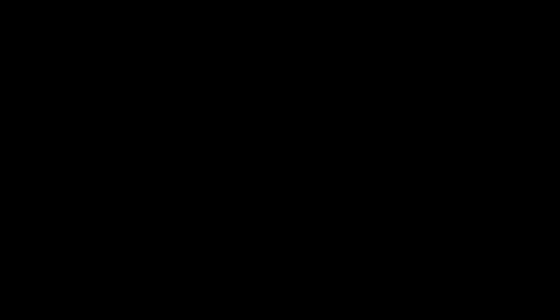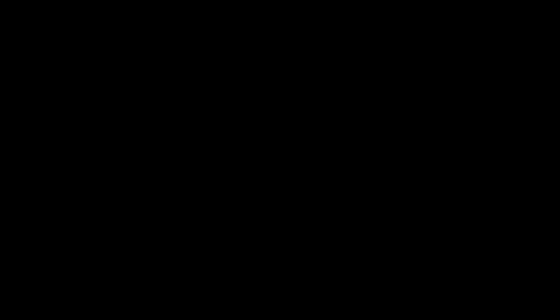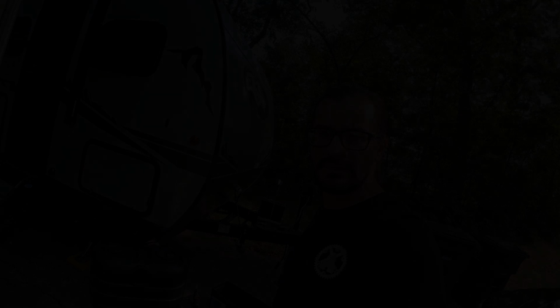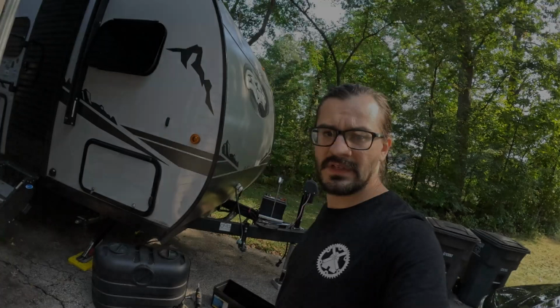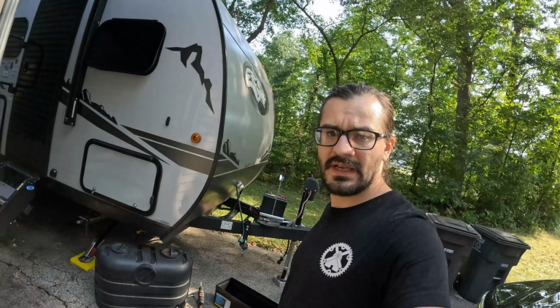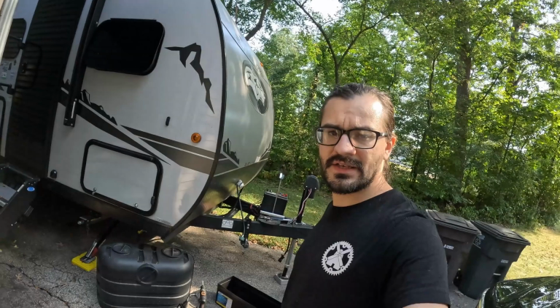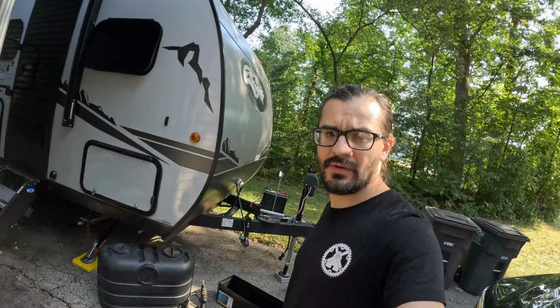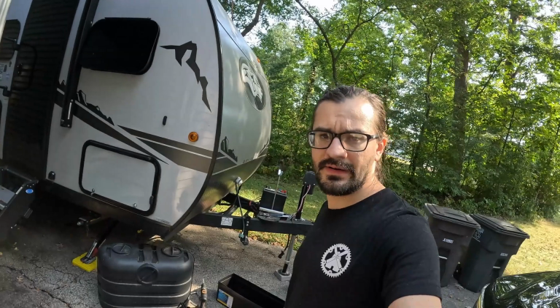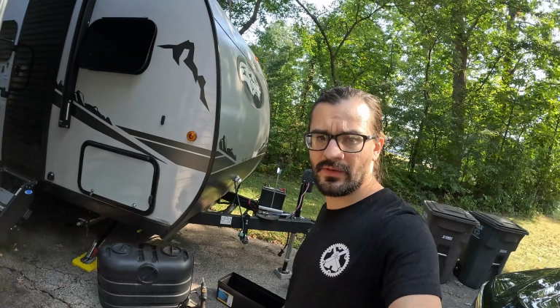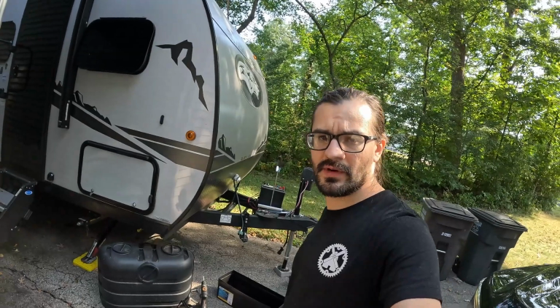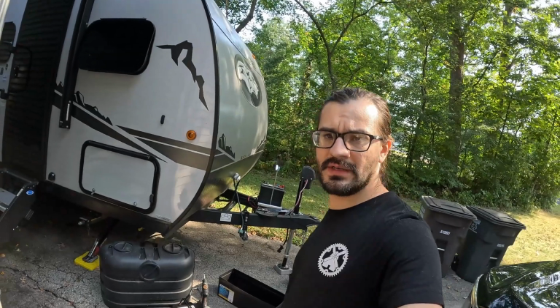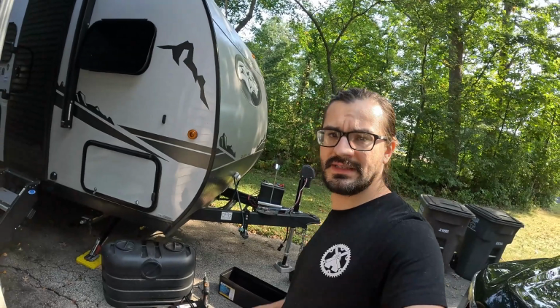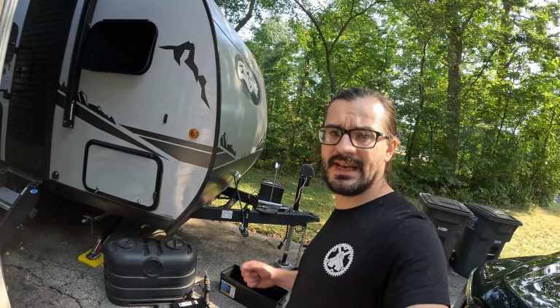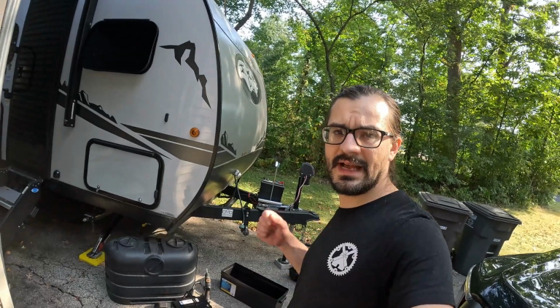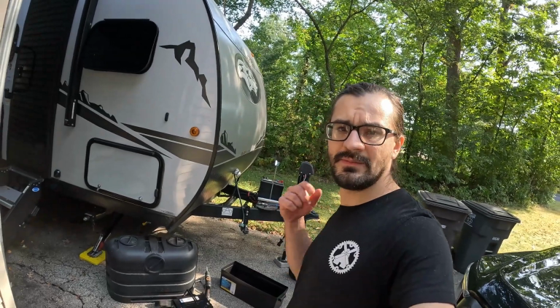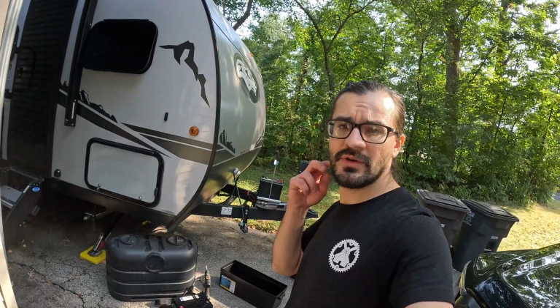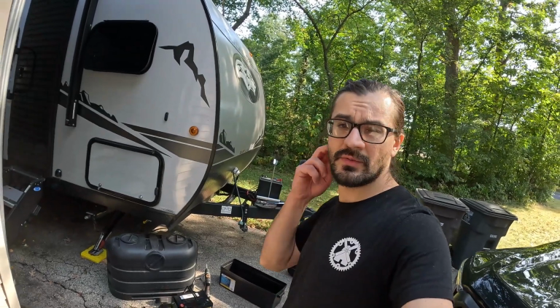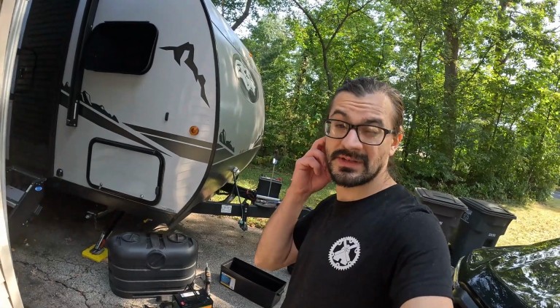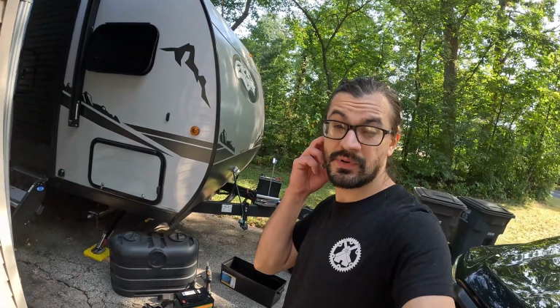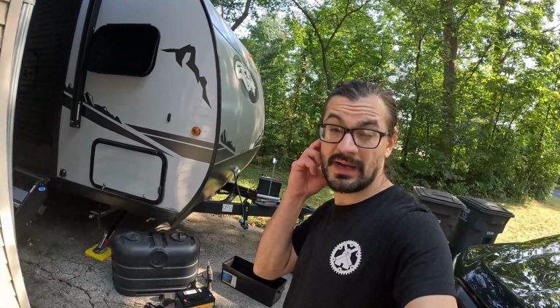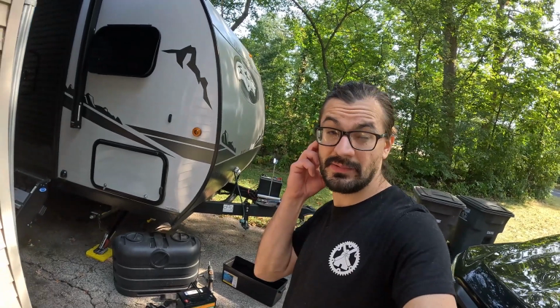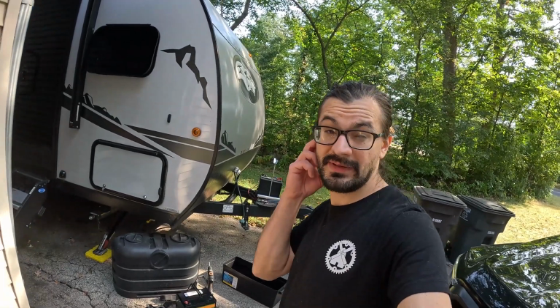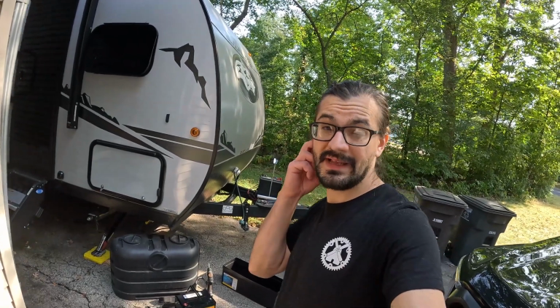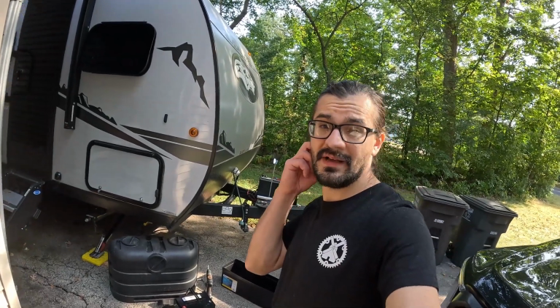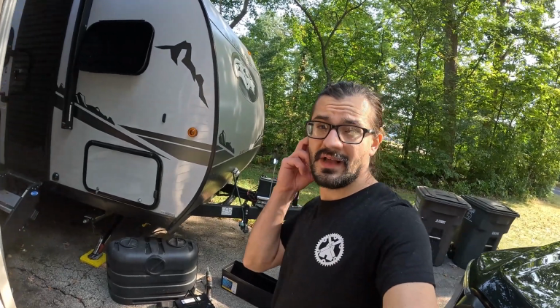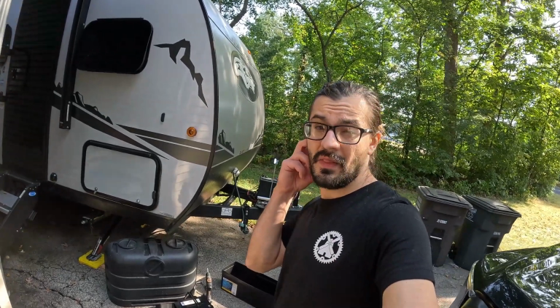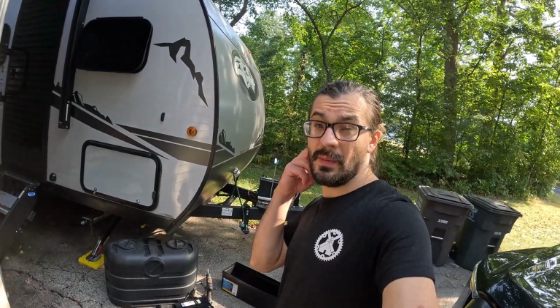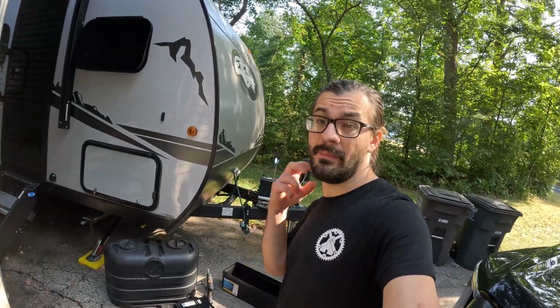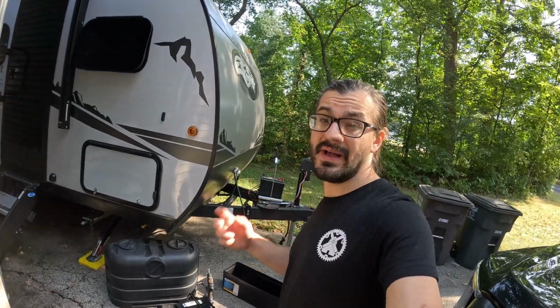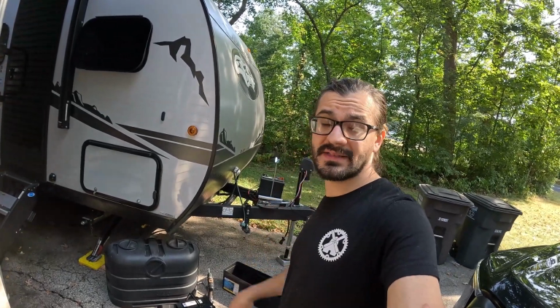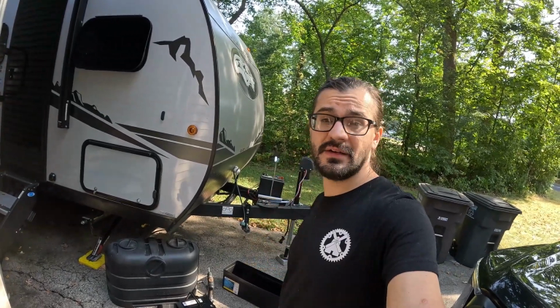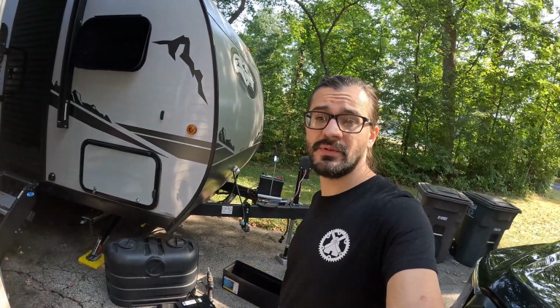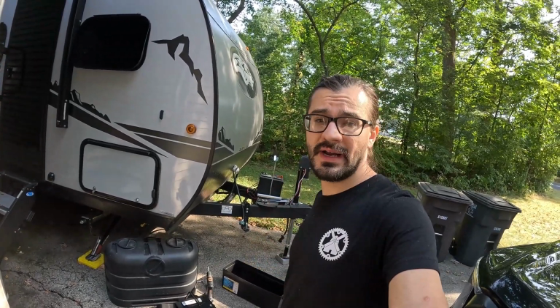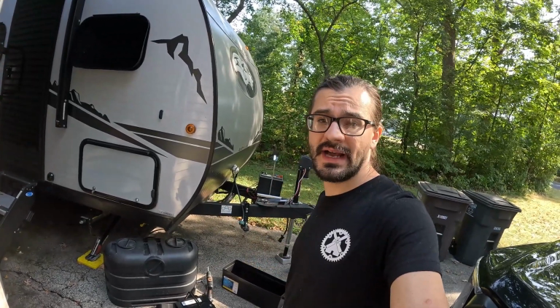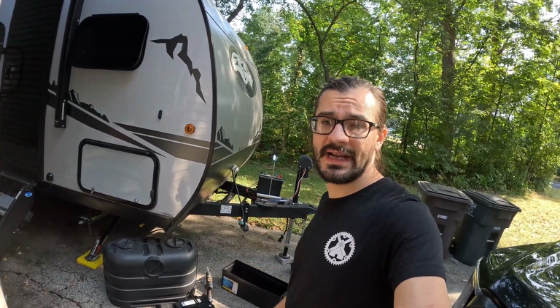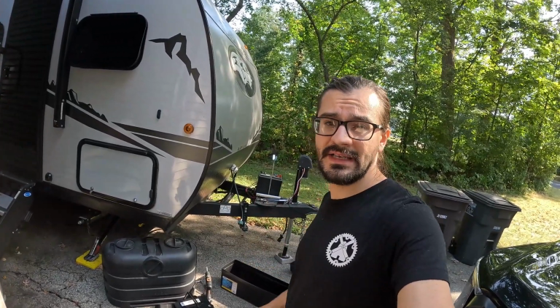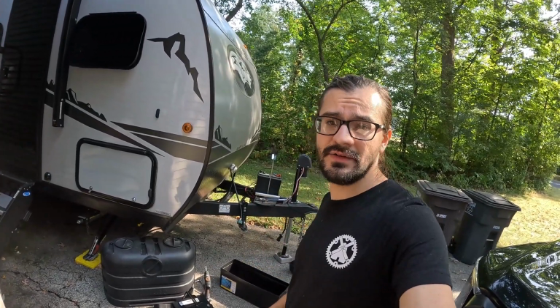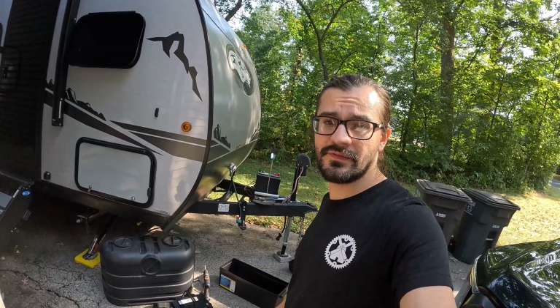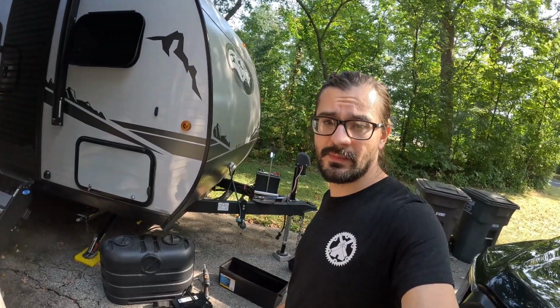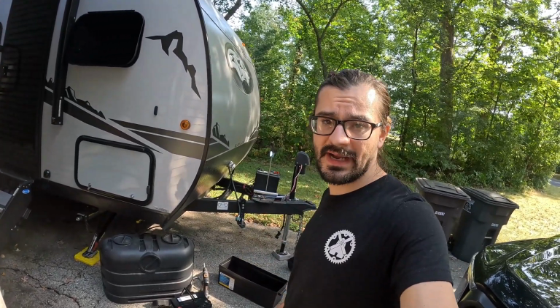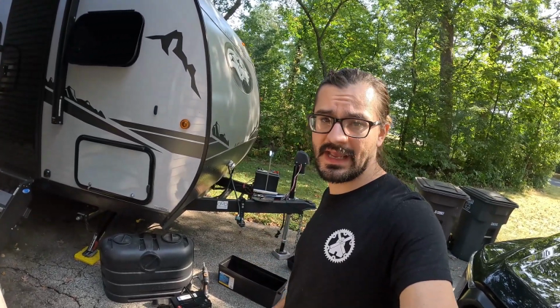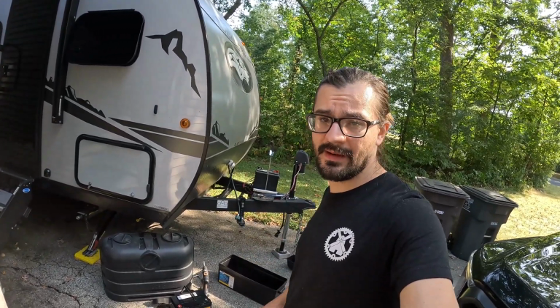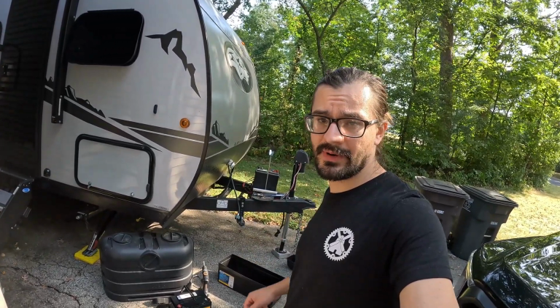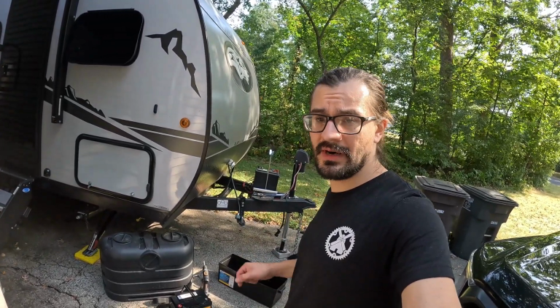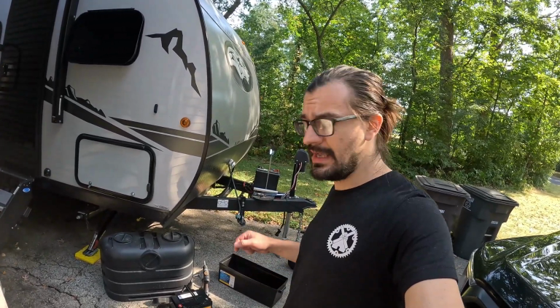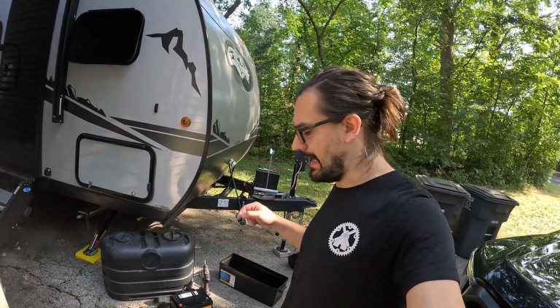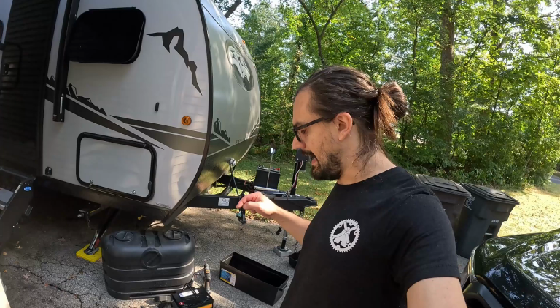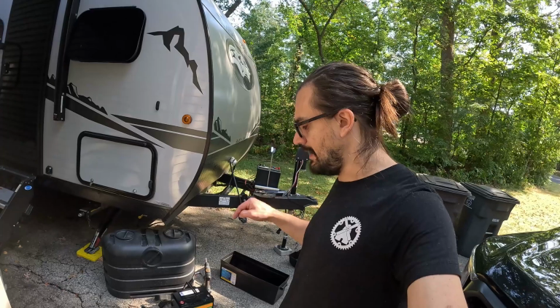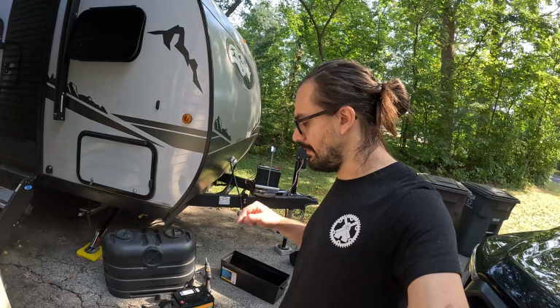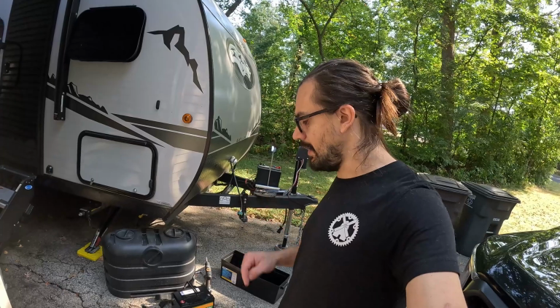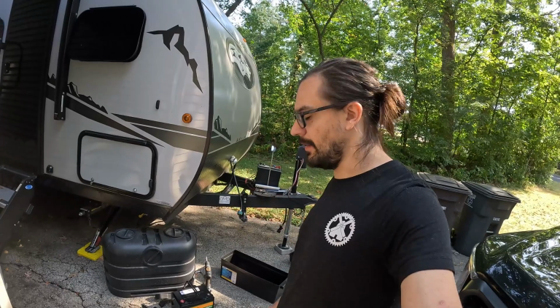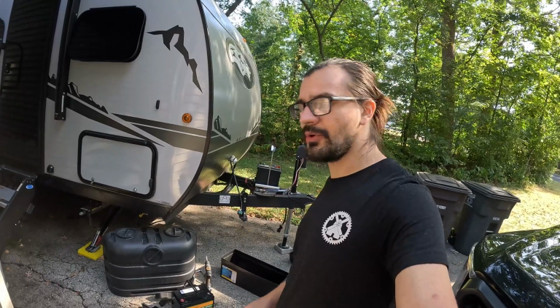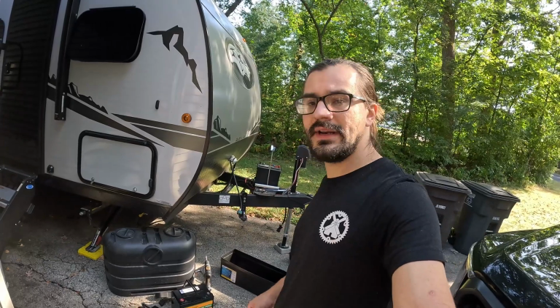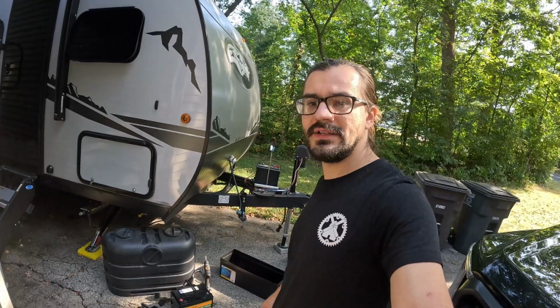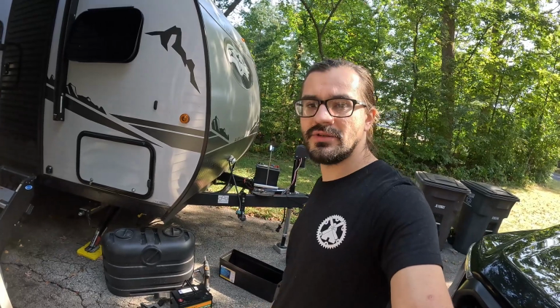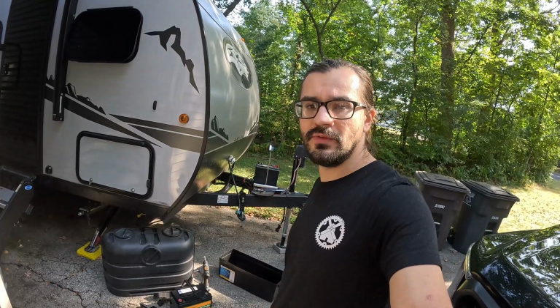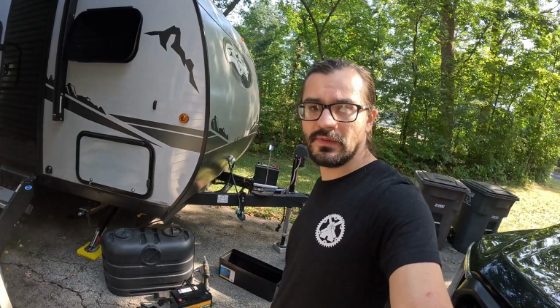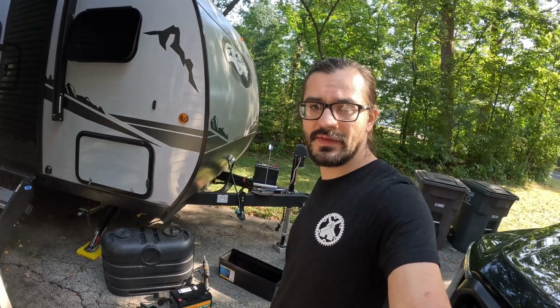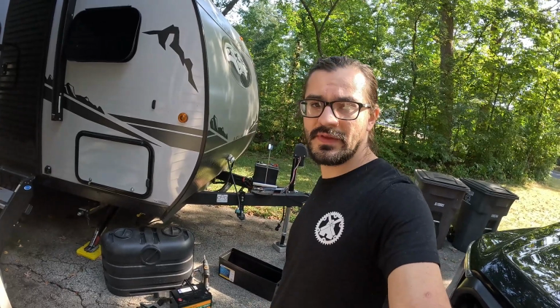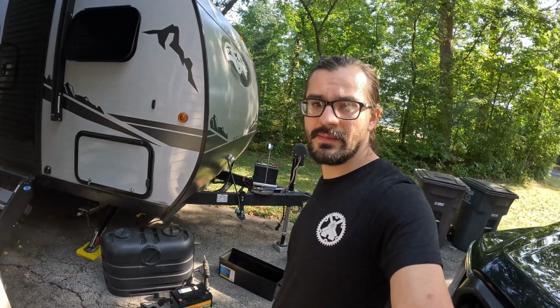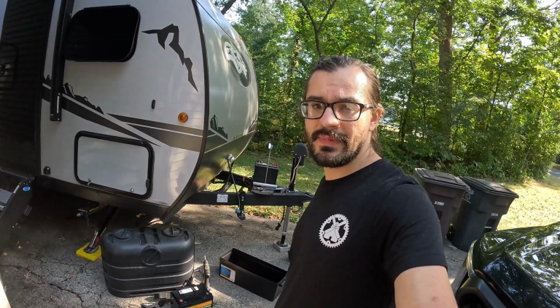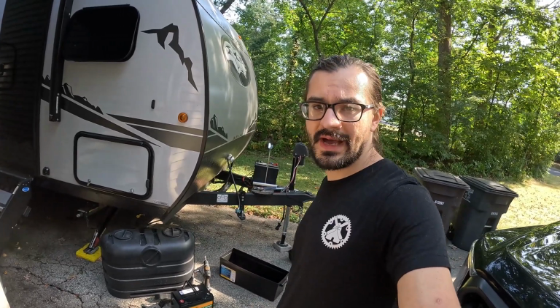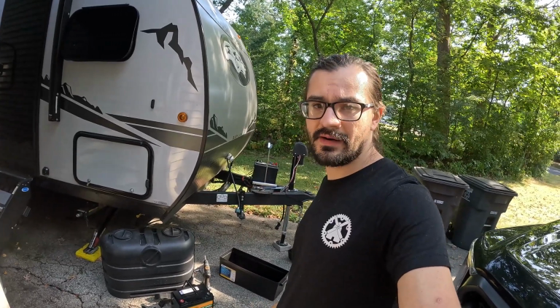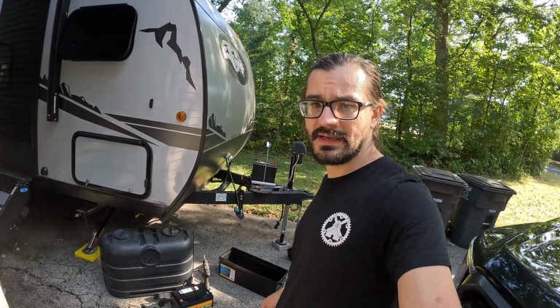How's it going everyone? Today I'm doing what is probably the best upgrade I can do for my camper — I am upgrading to lithium batteries.